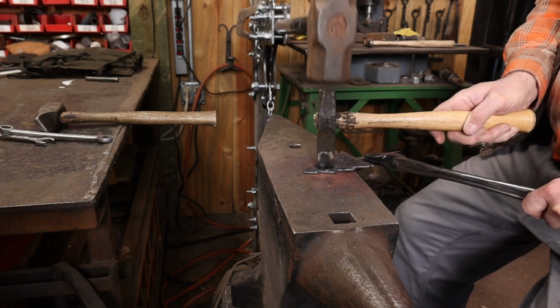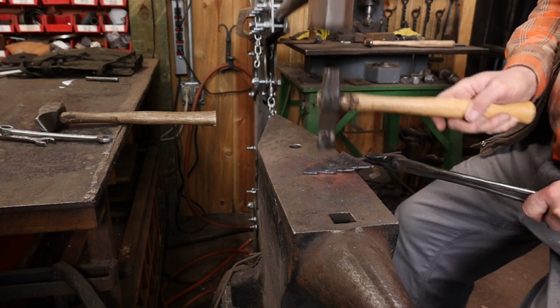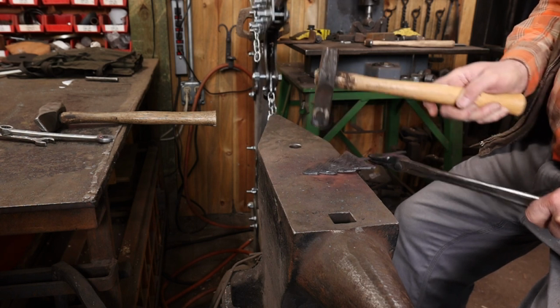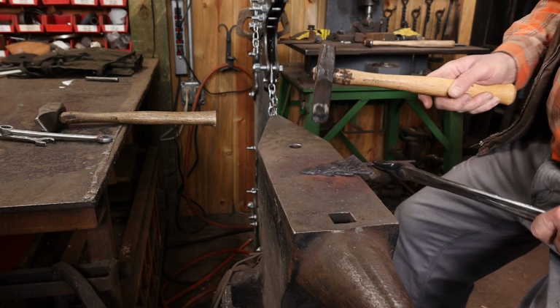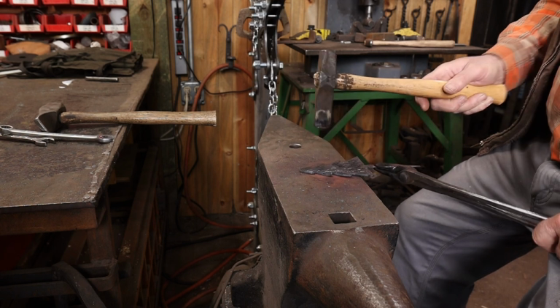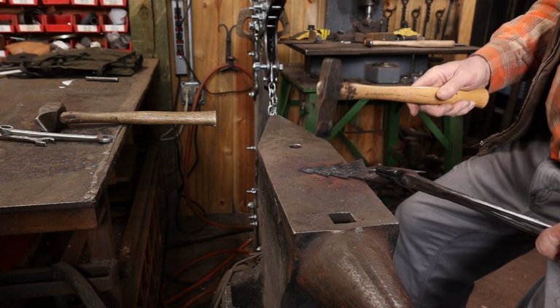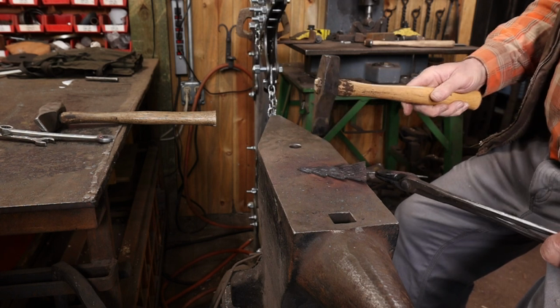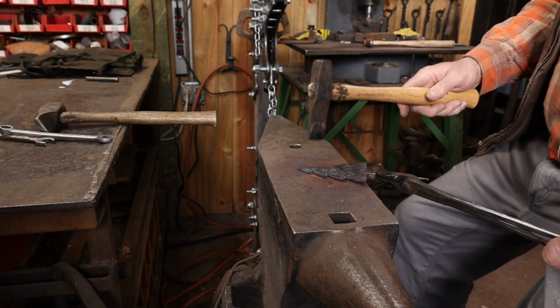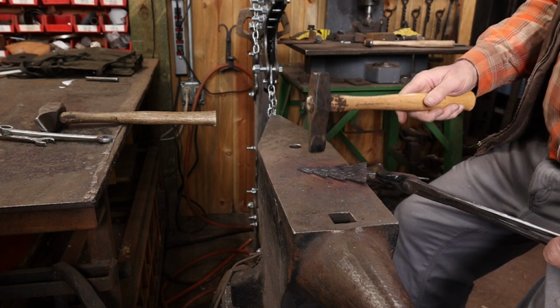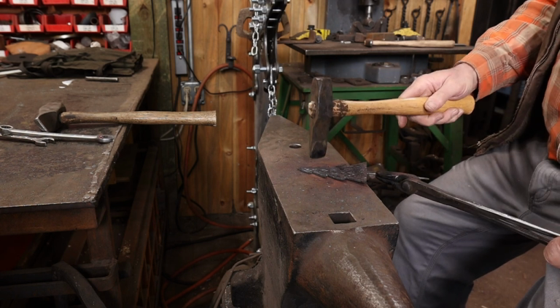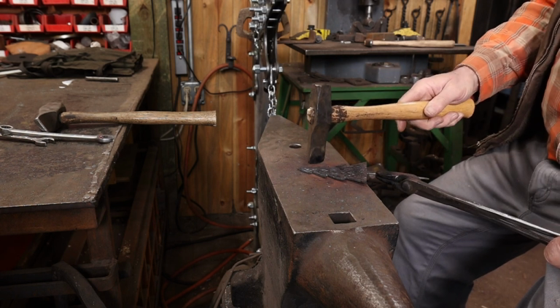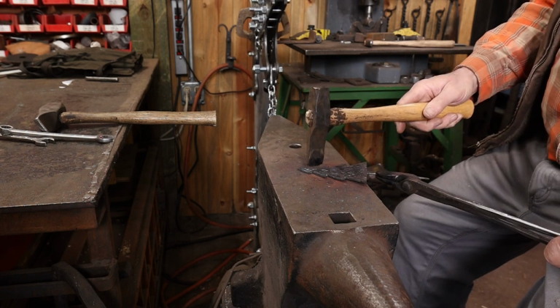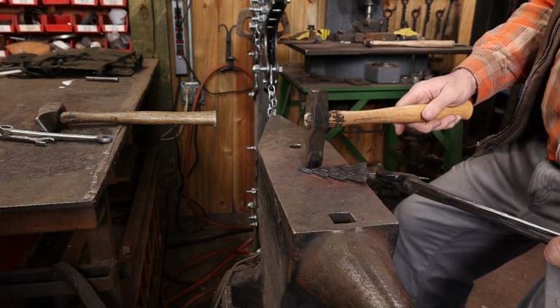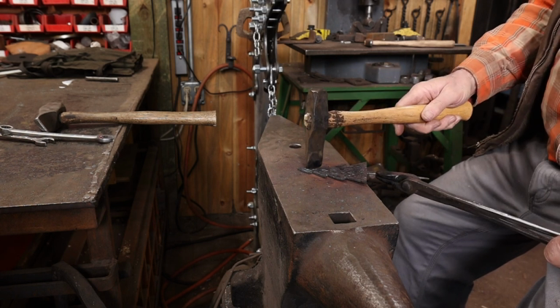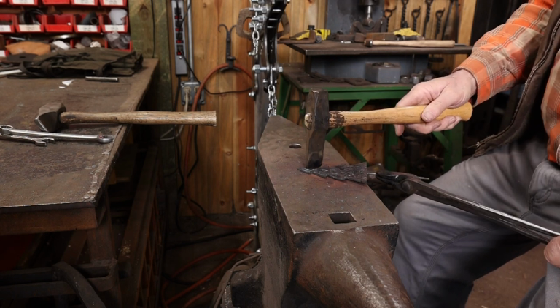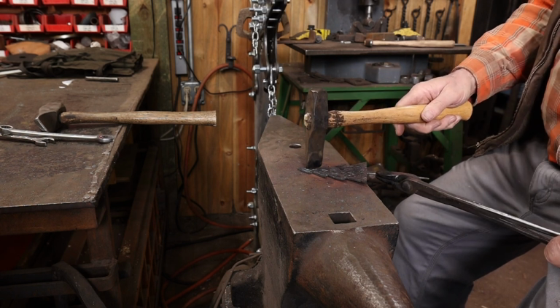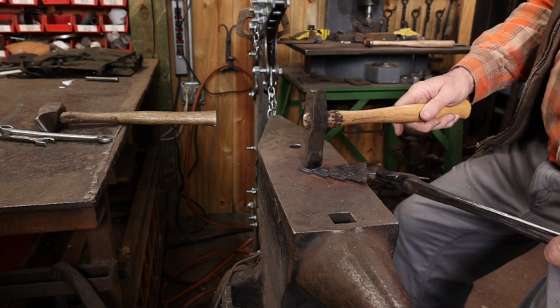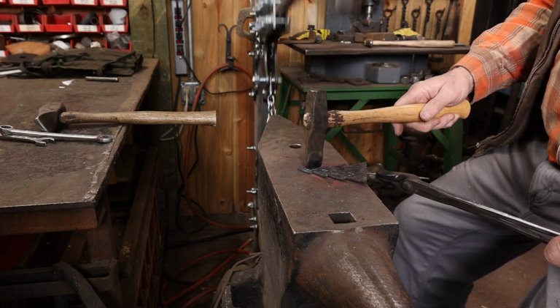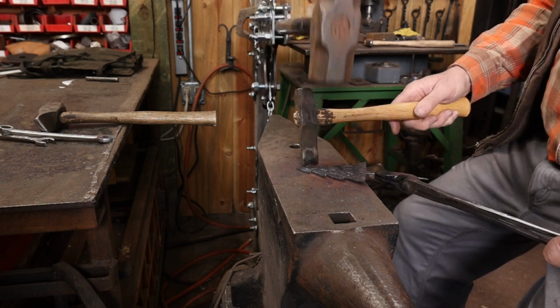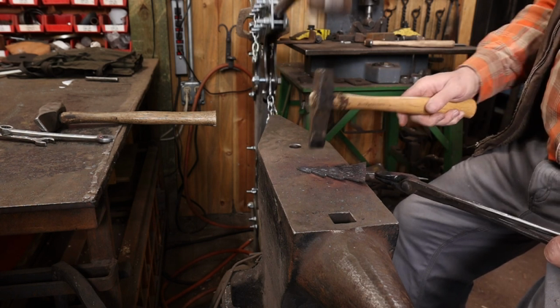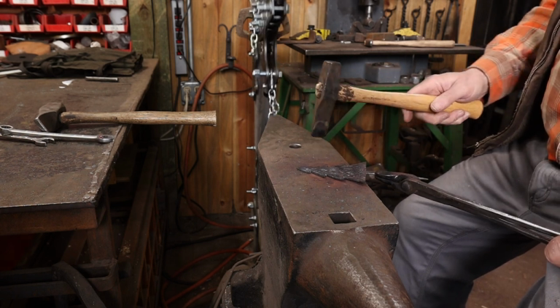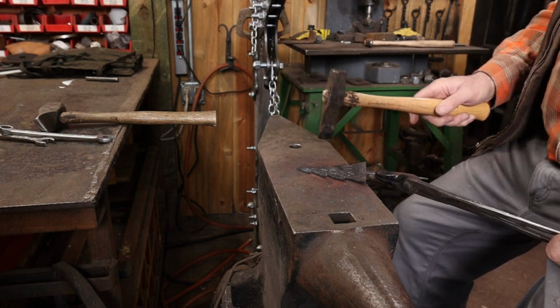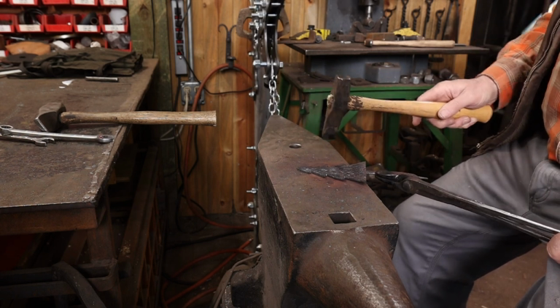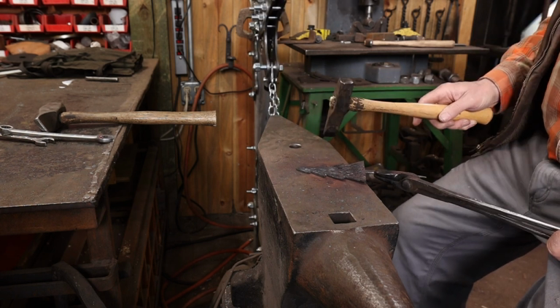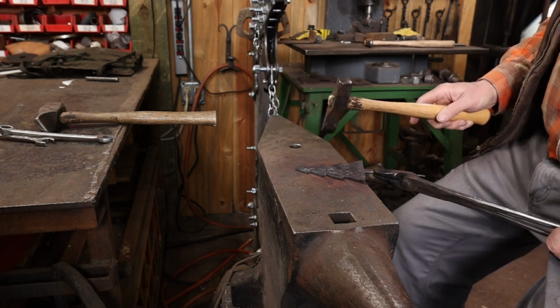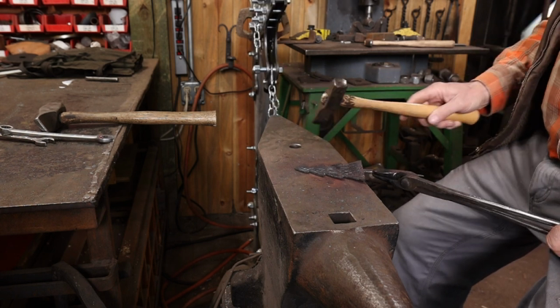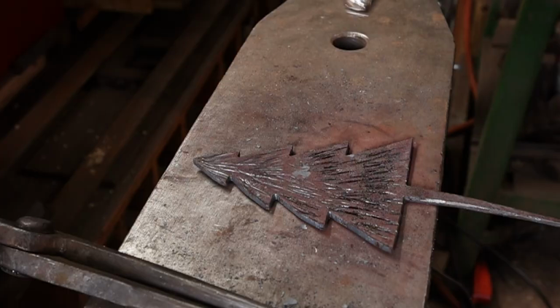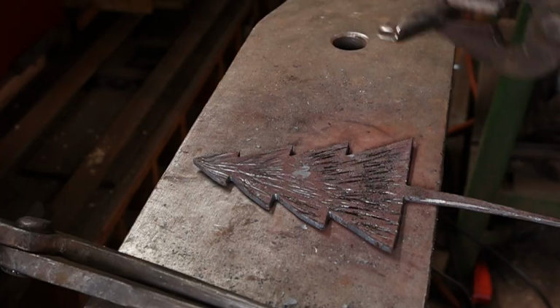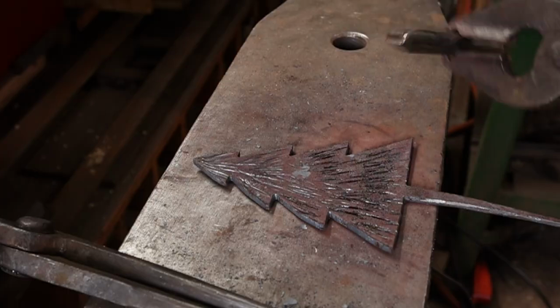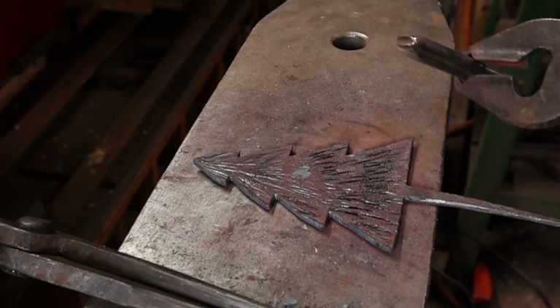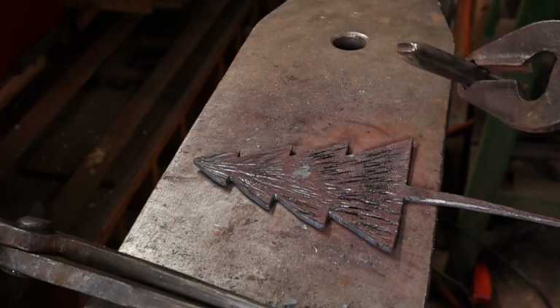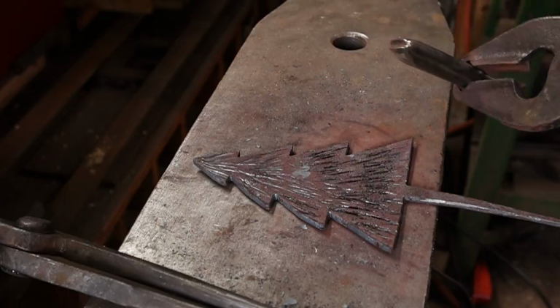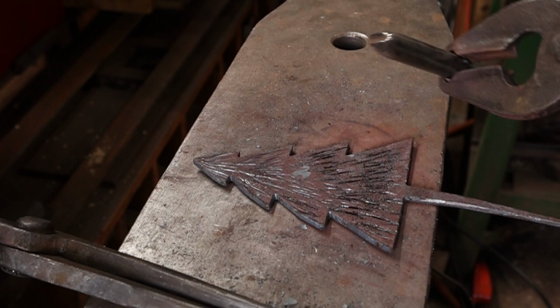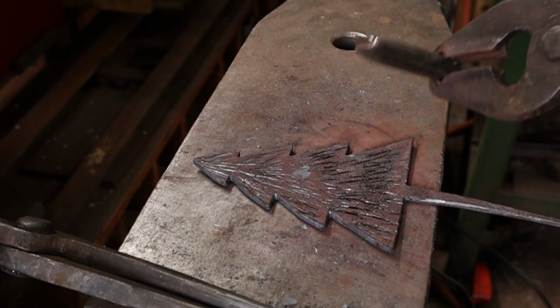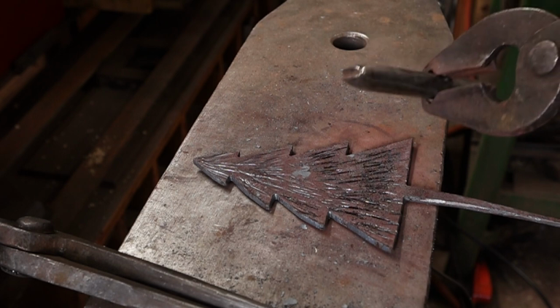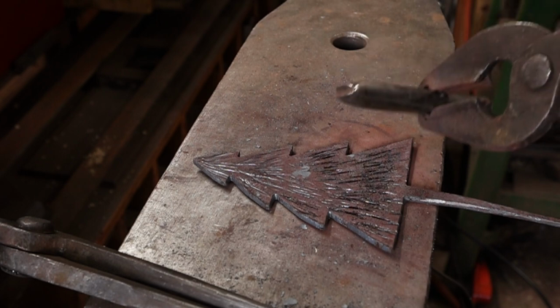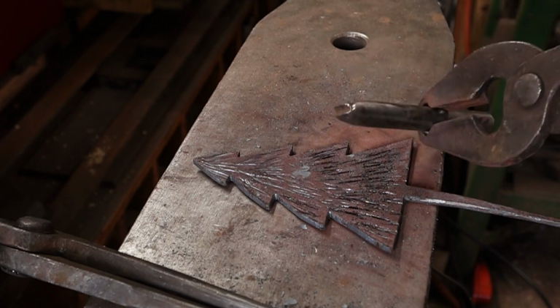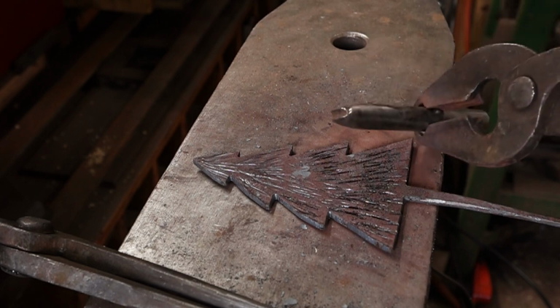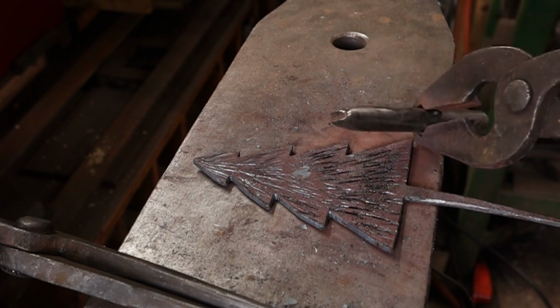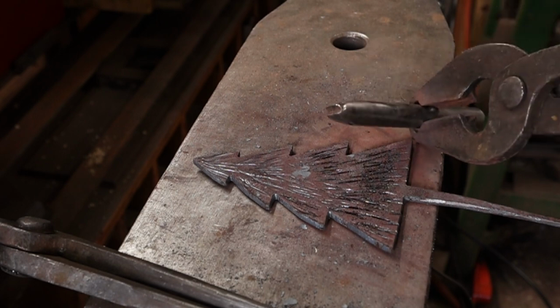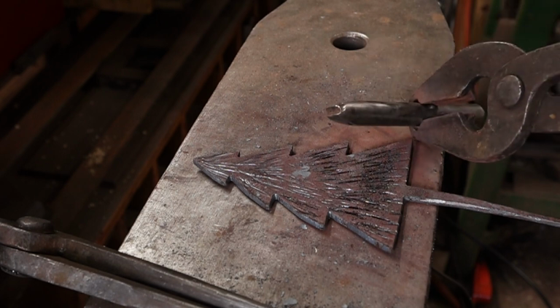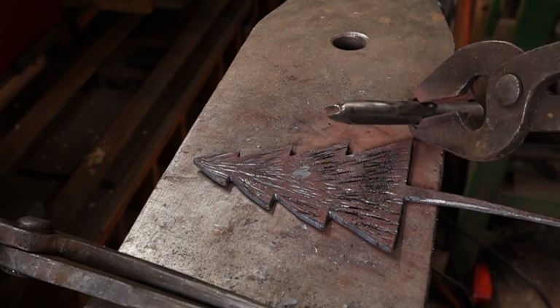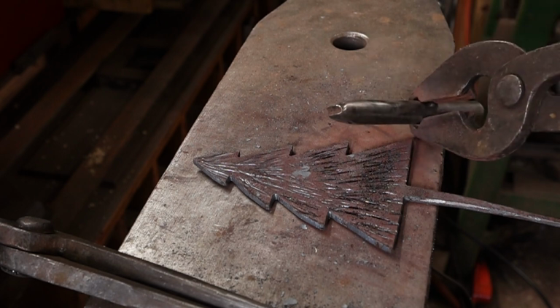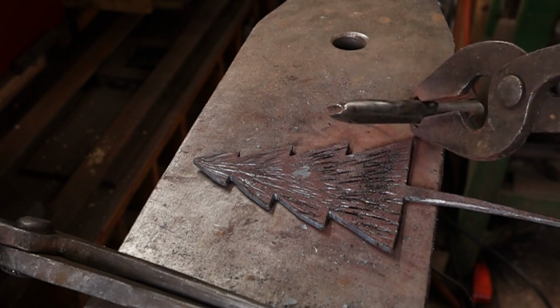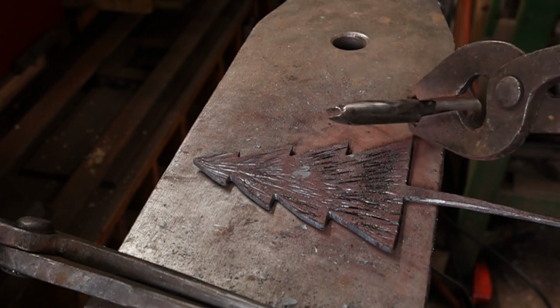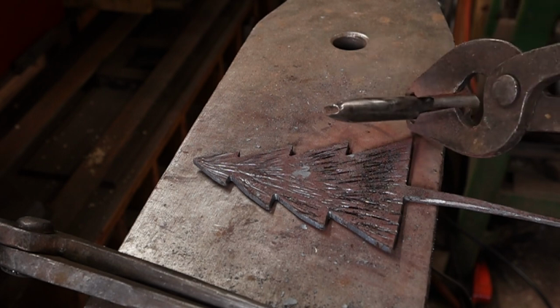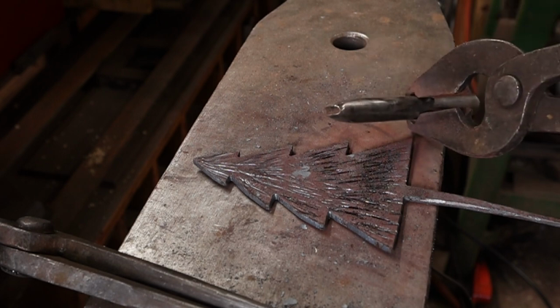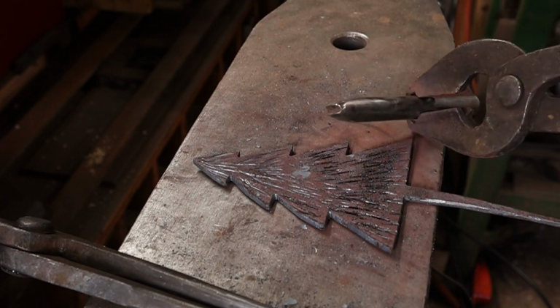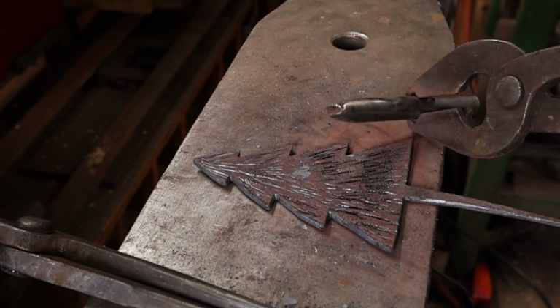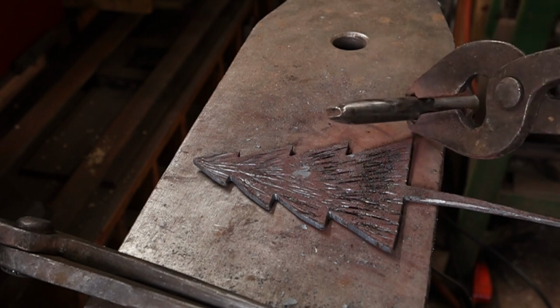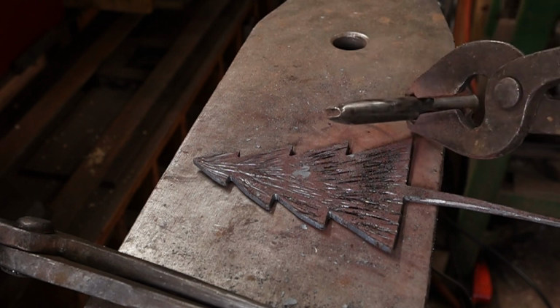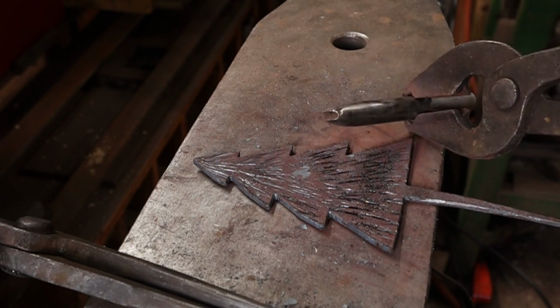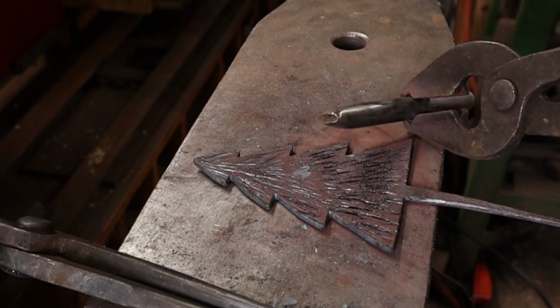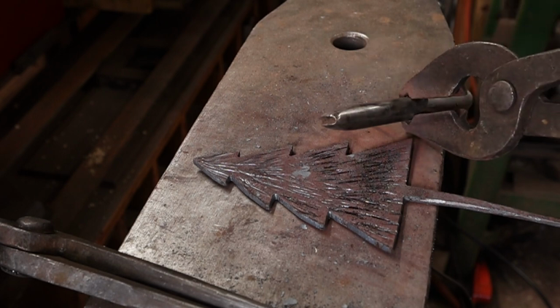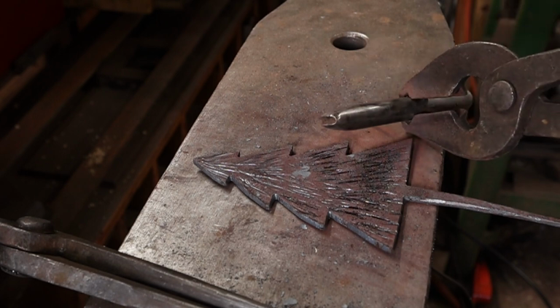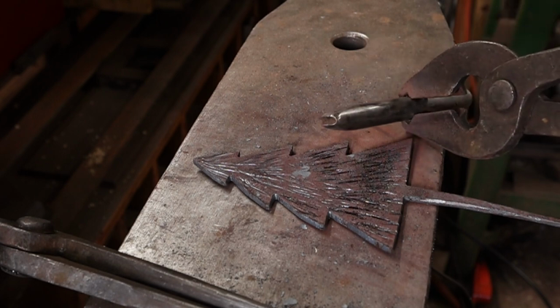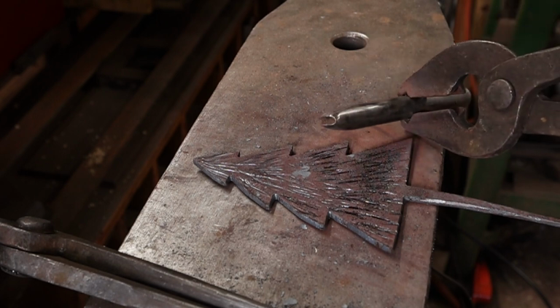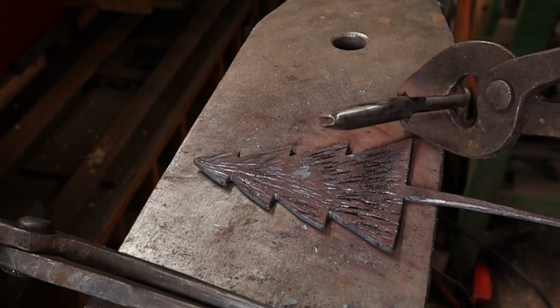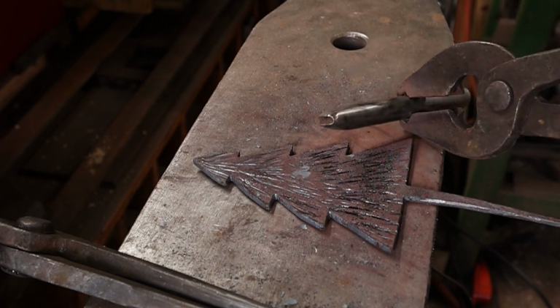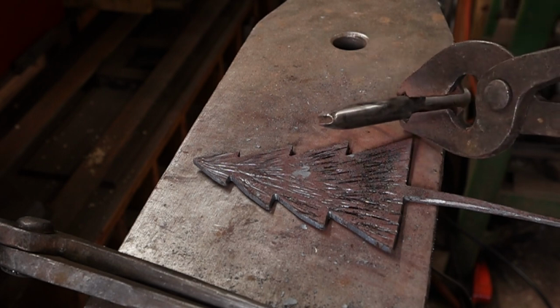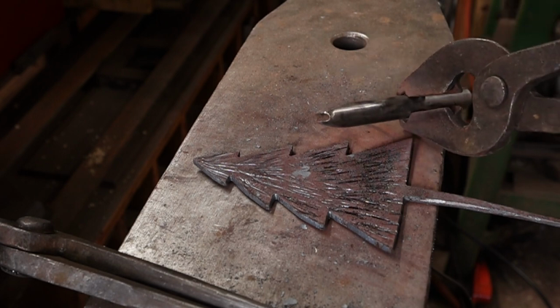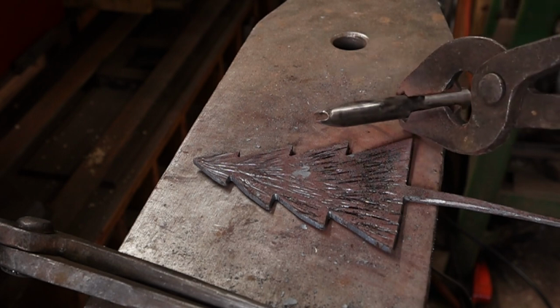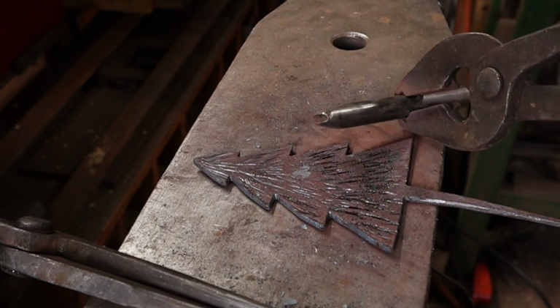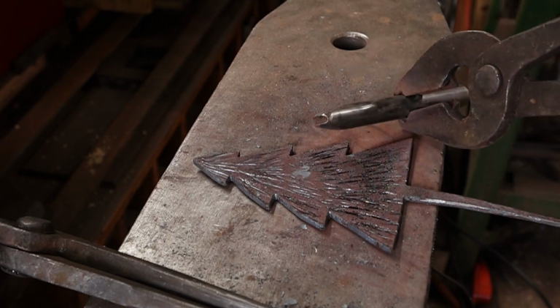The next thing I'll do is use this little beading tool to add something that looks like garland, or maybe a string of lights.